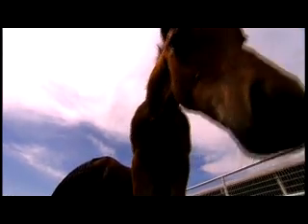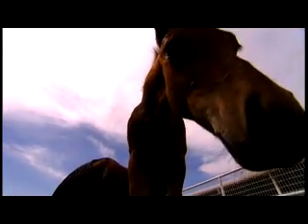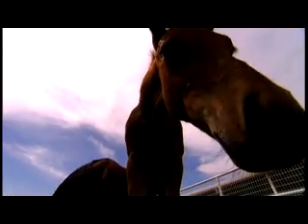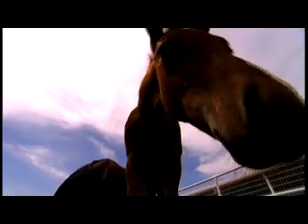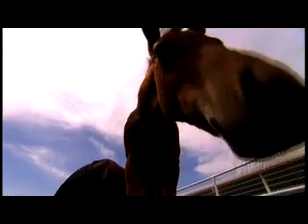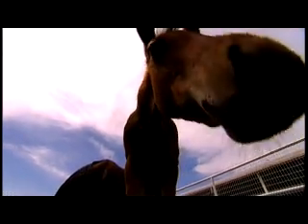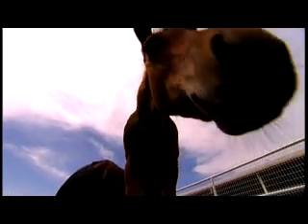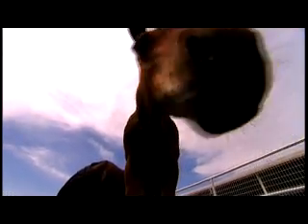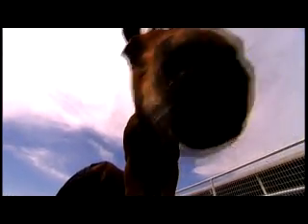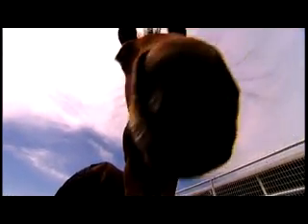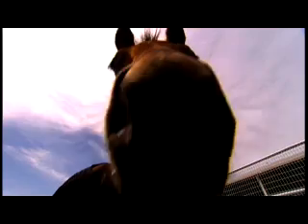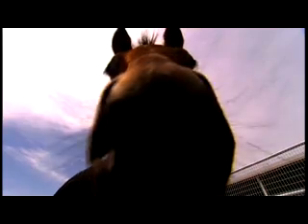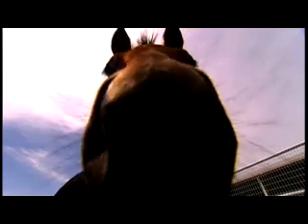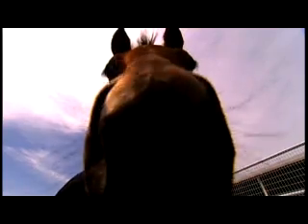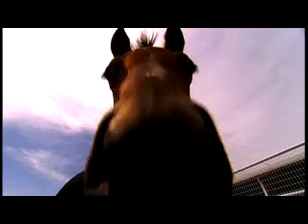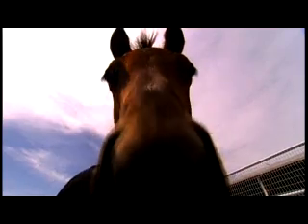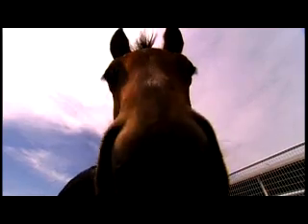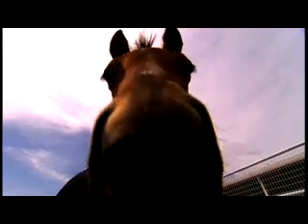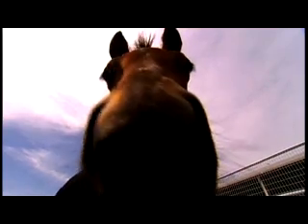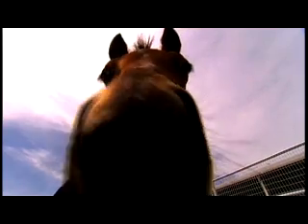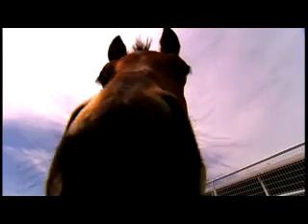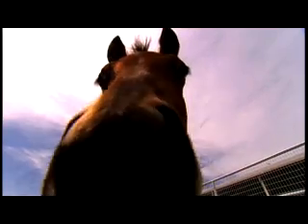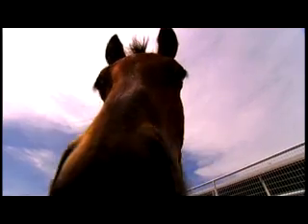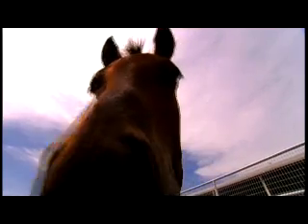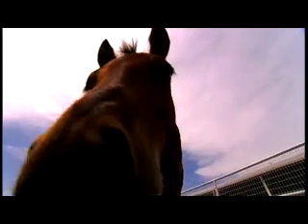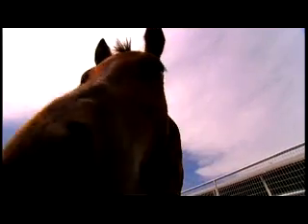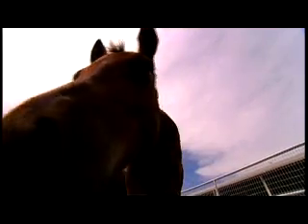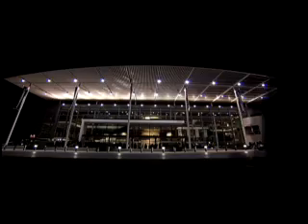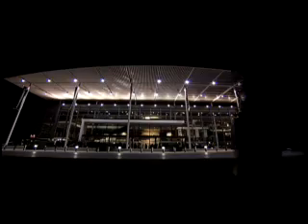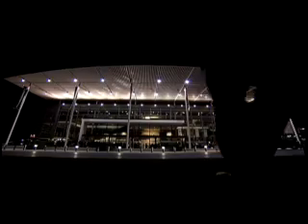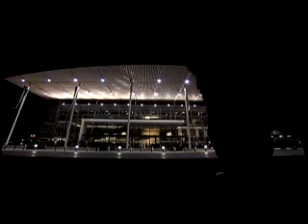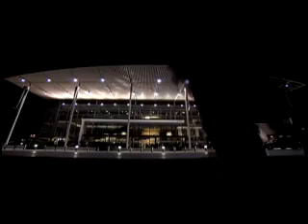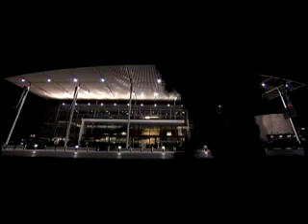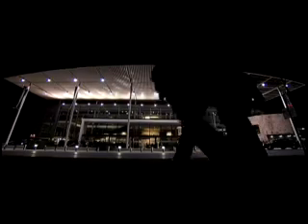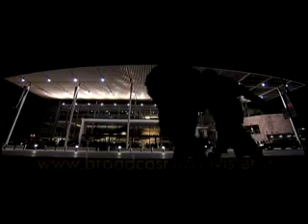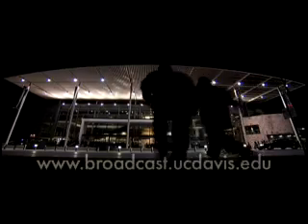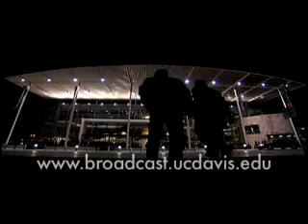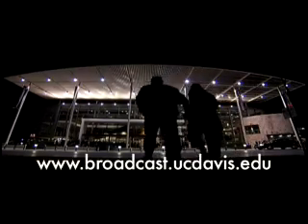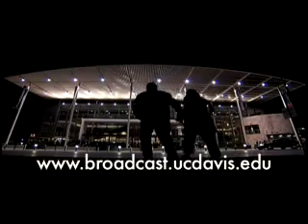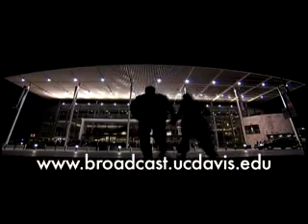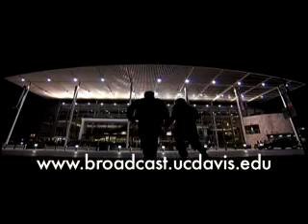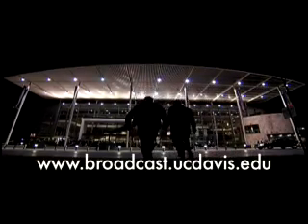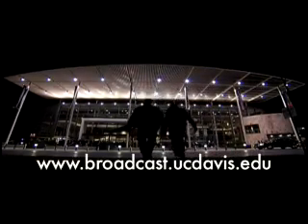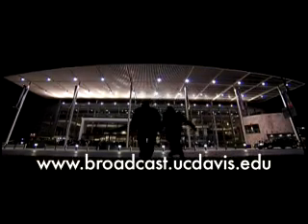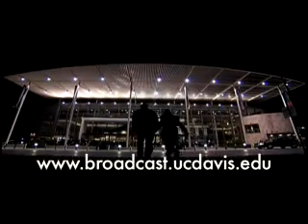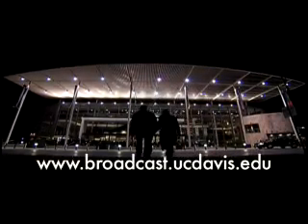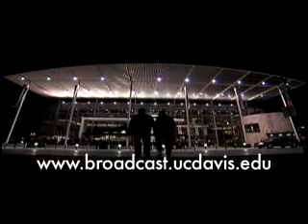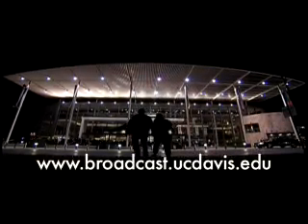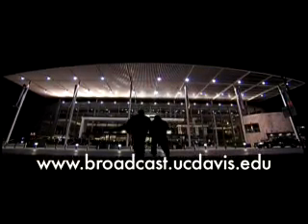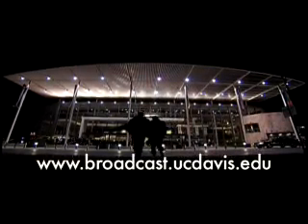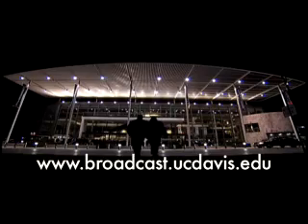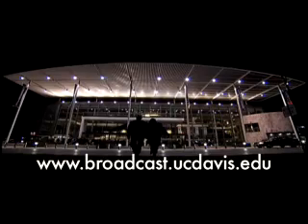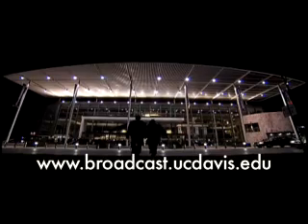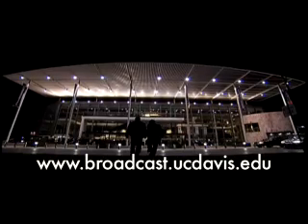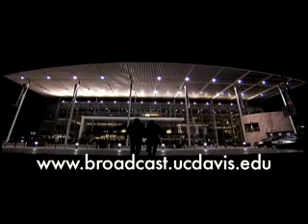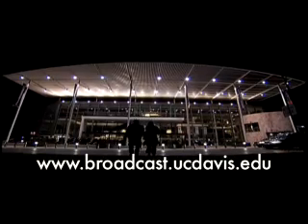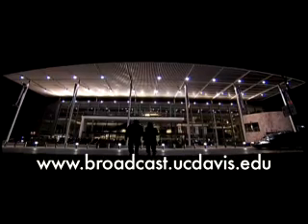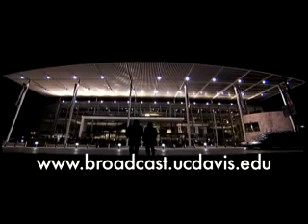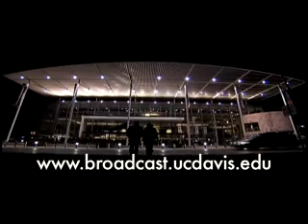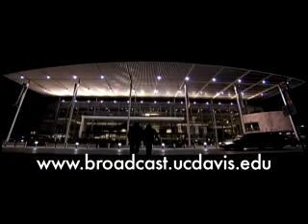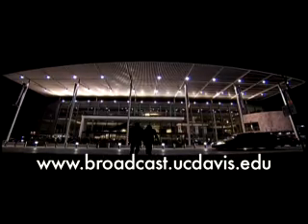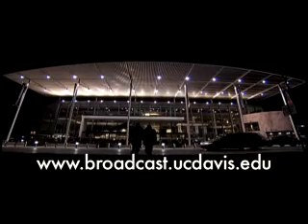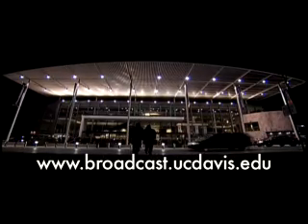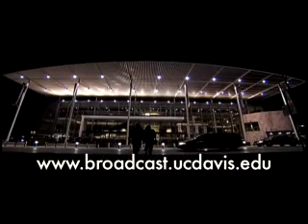Paul Fotenour reporting from UC Davis. For more information, please log on to broadcast.ucdavis.edu.